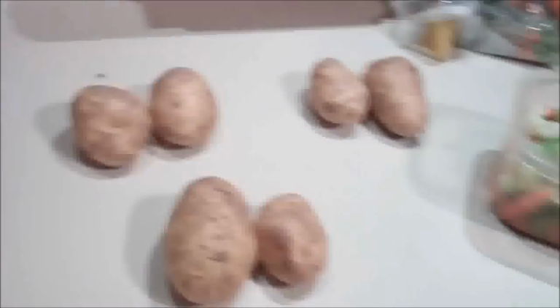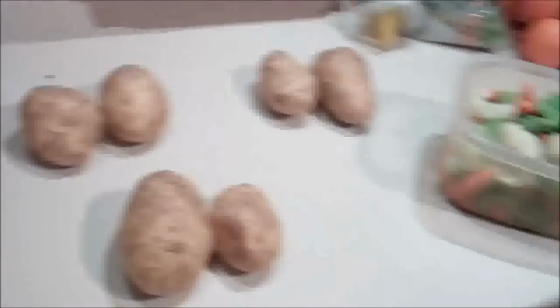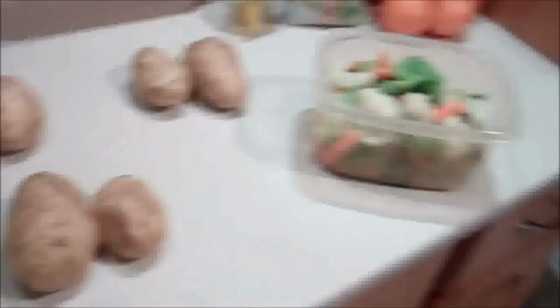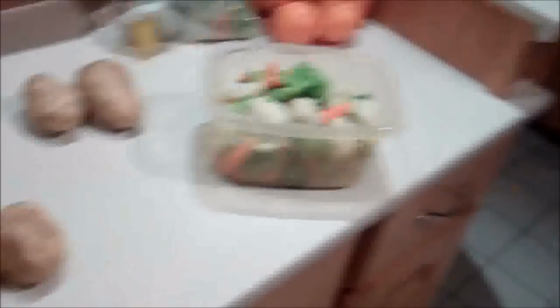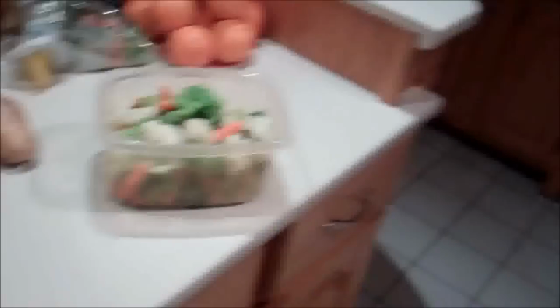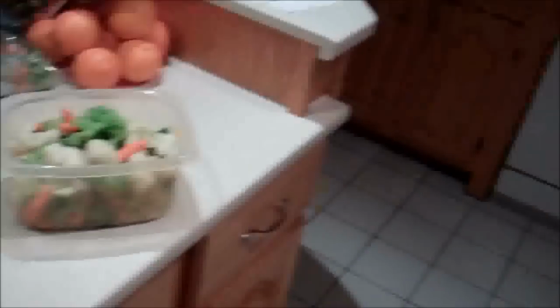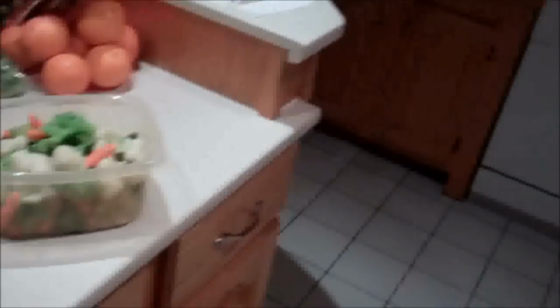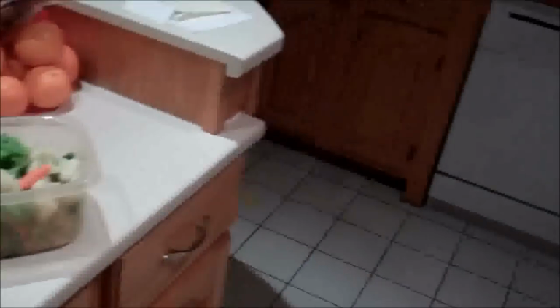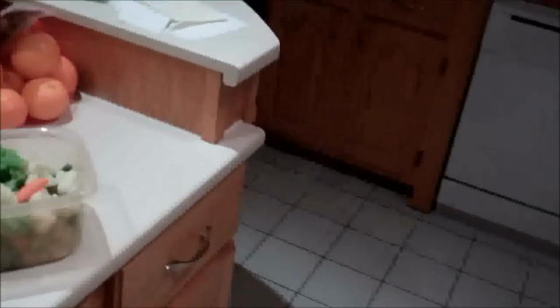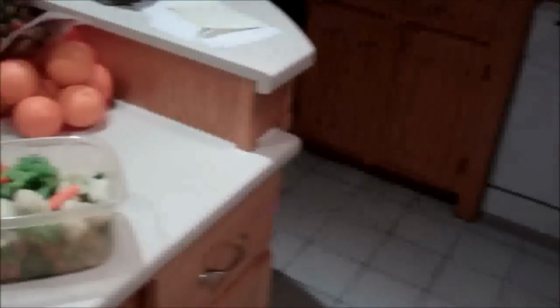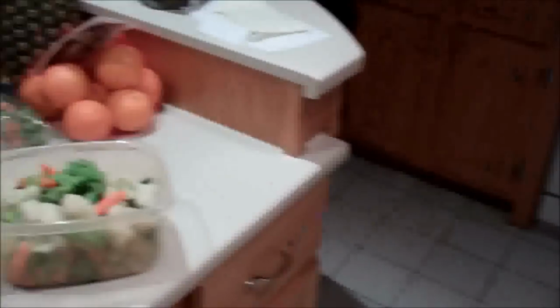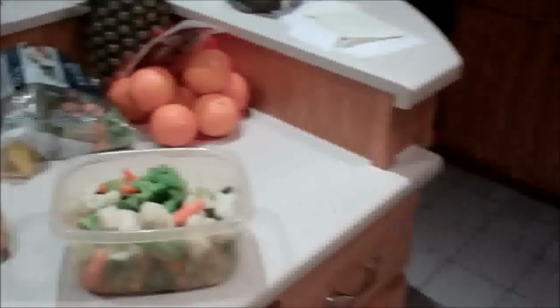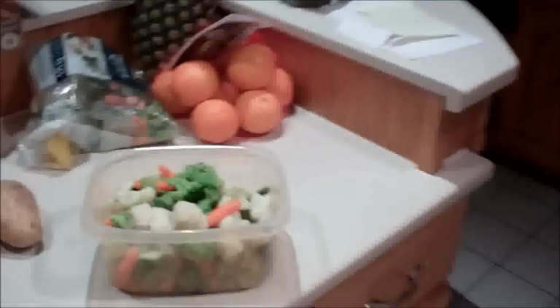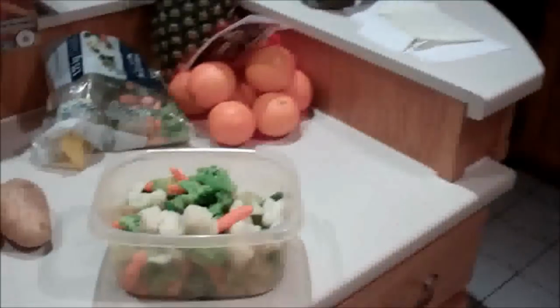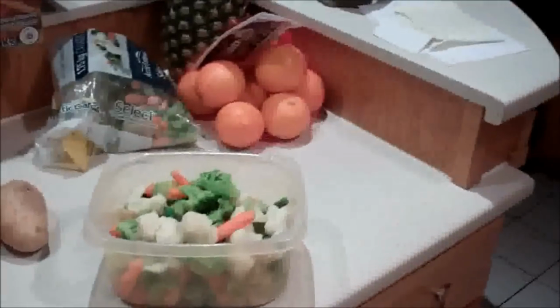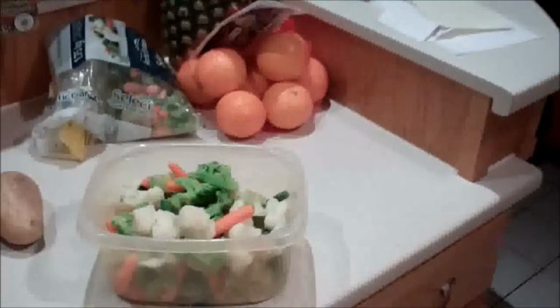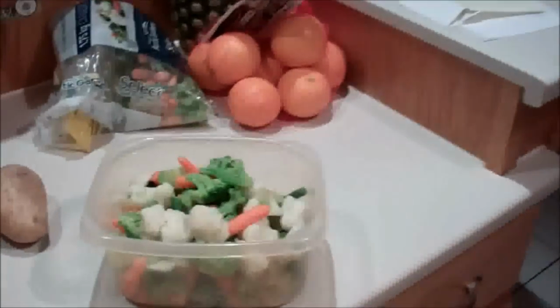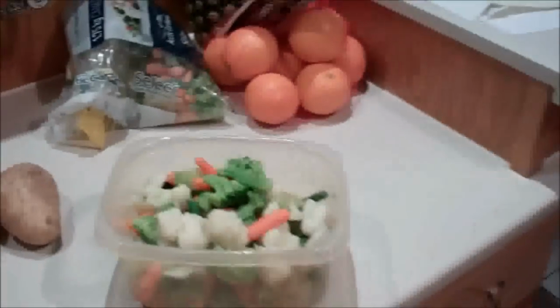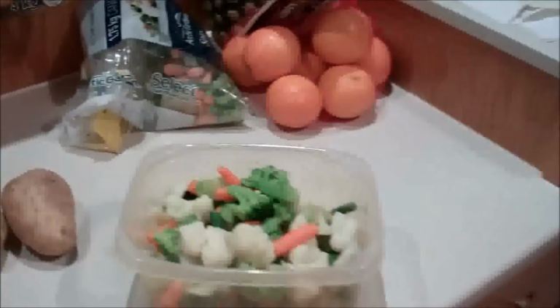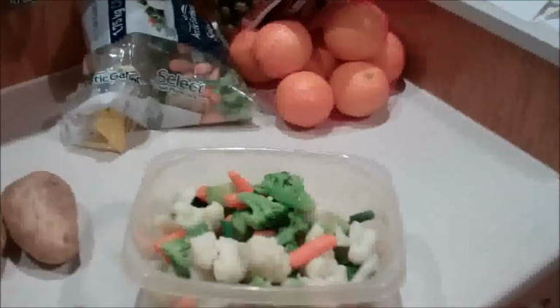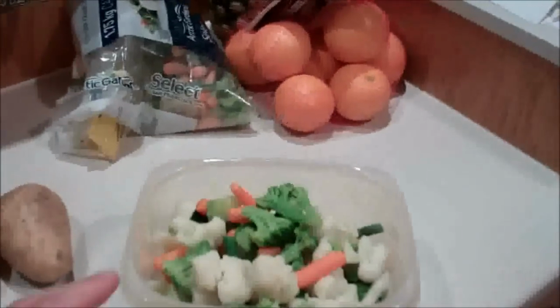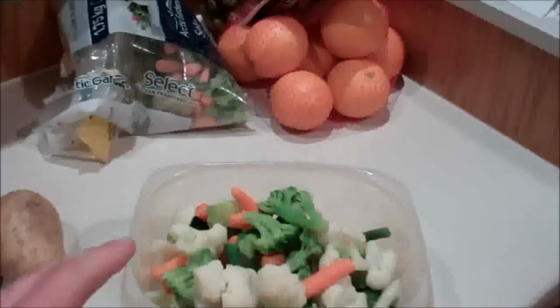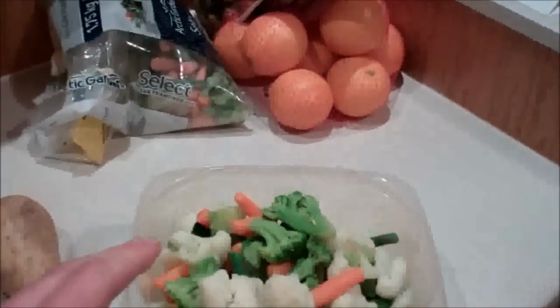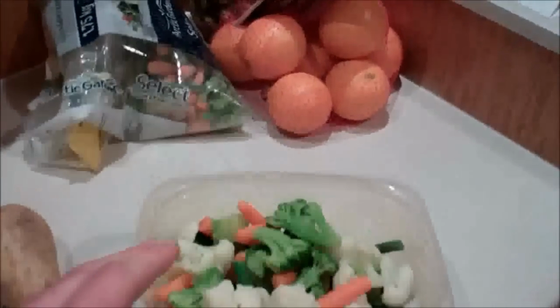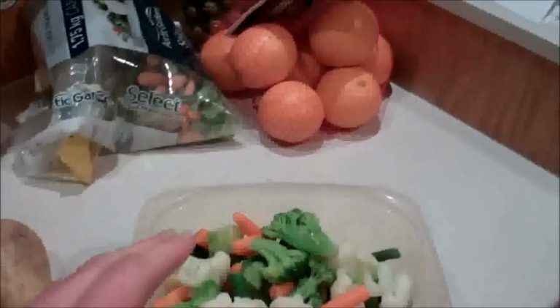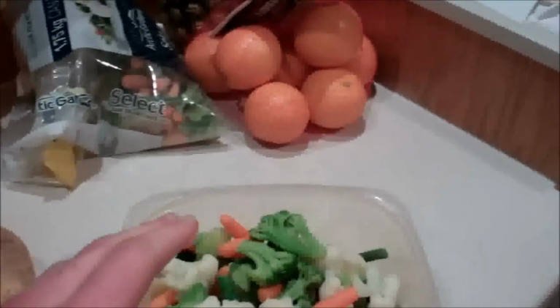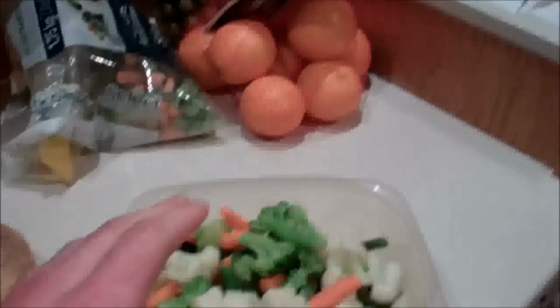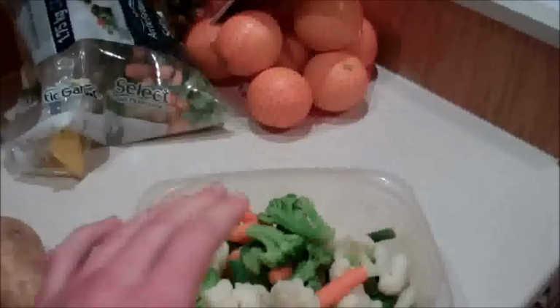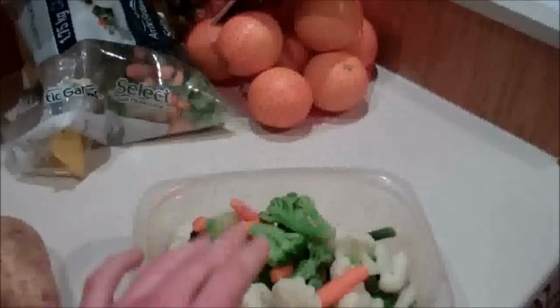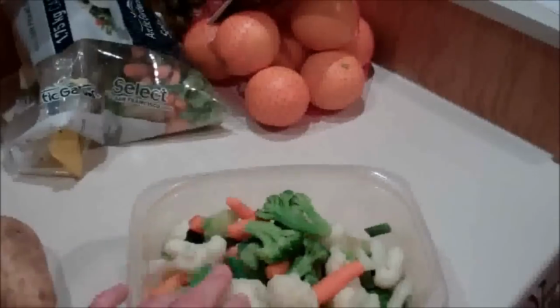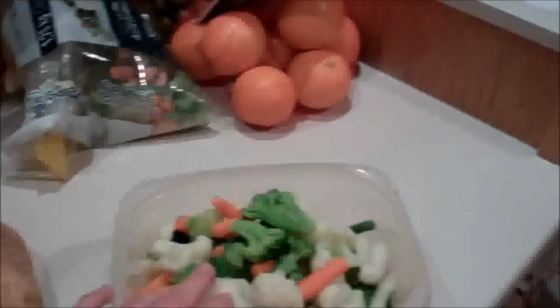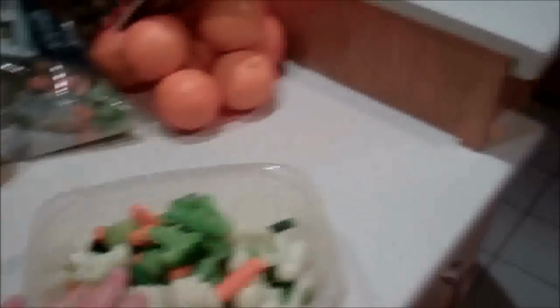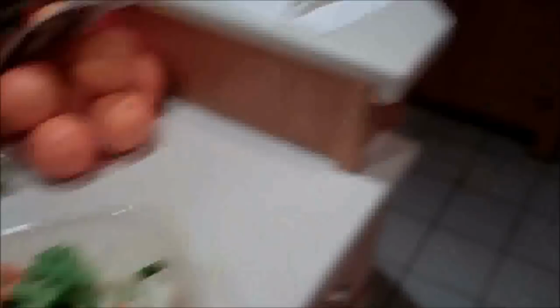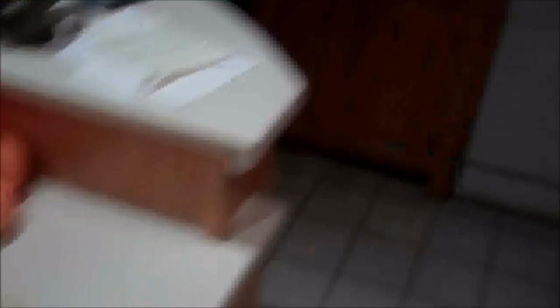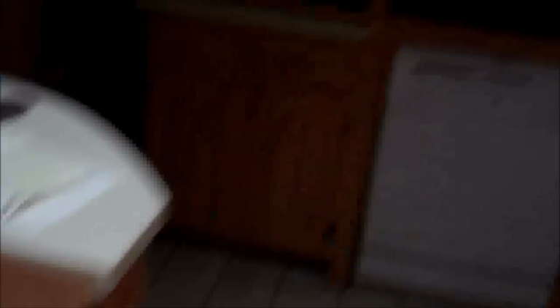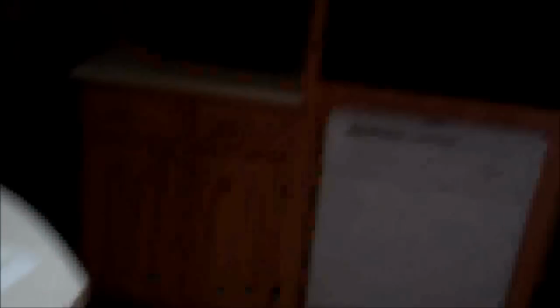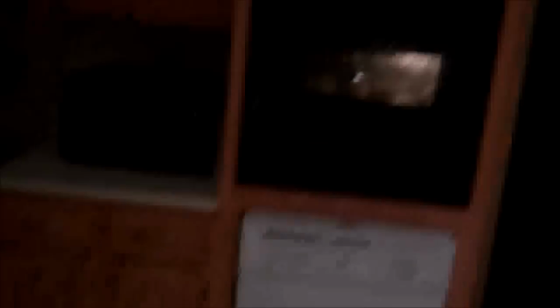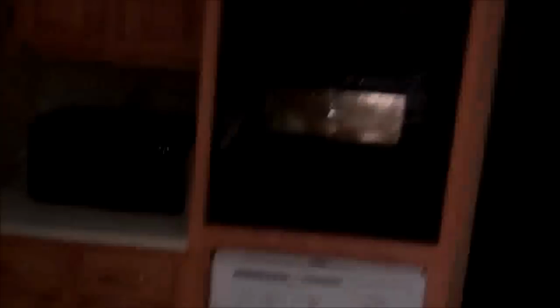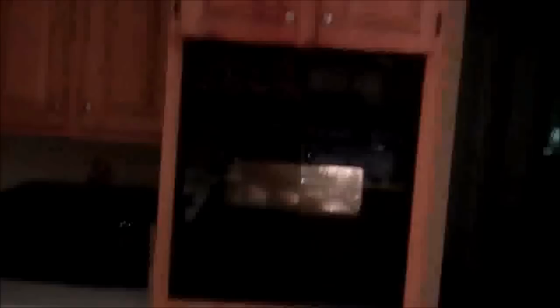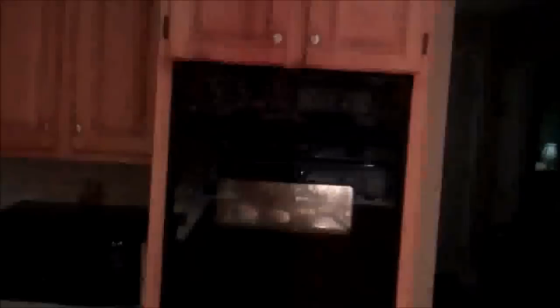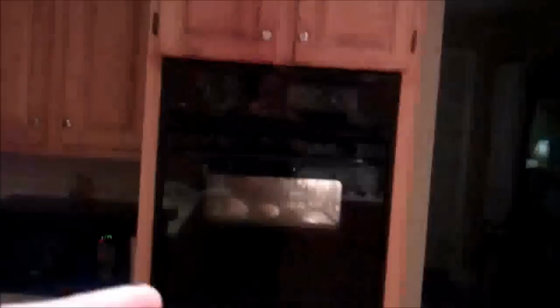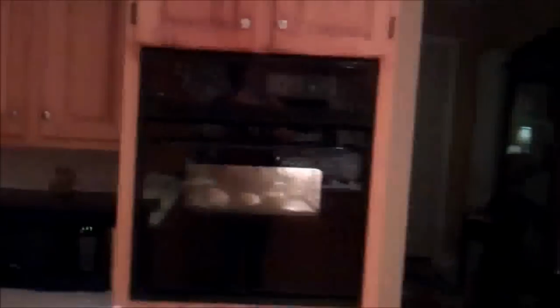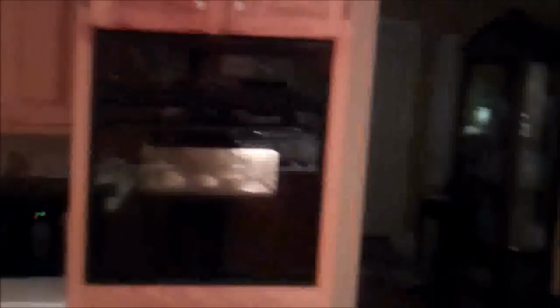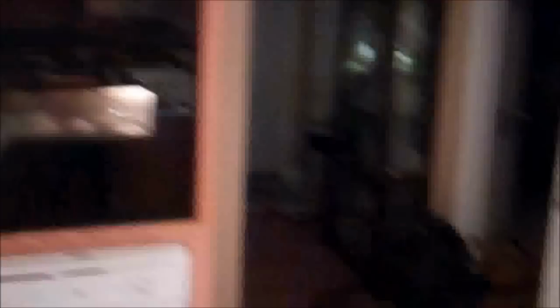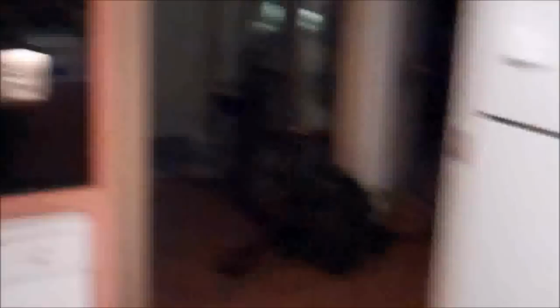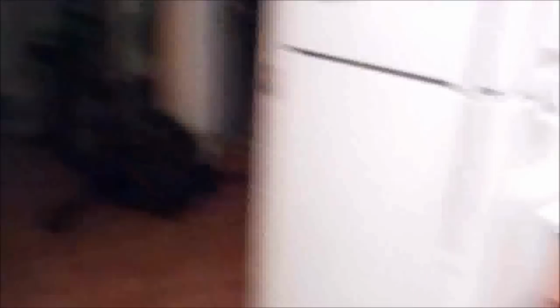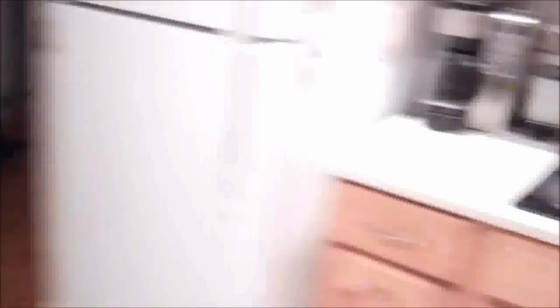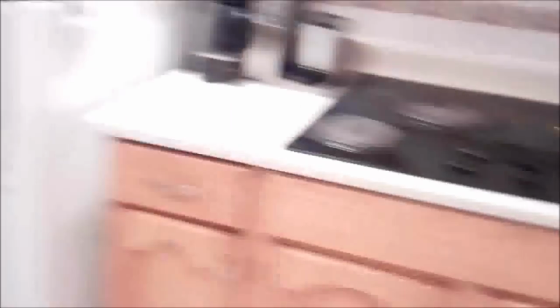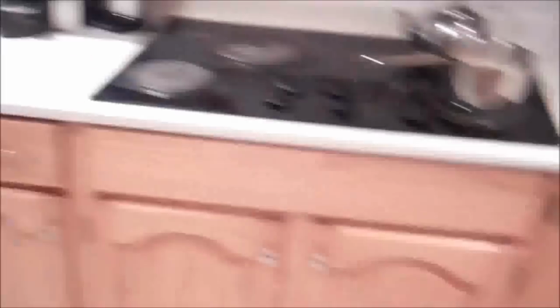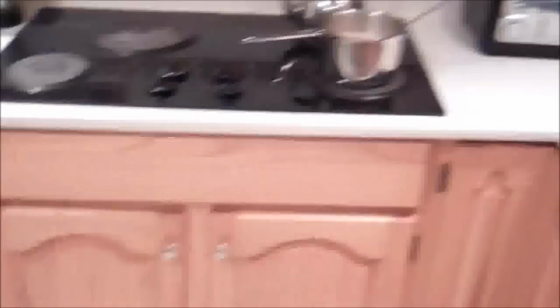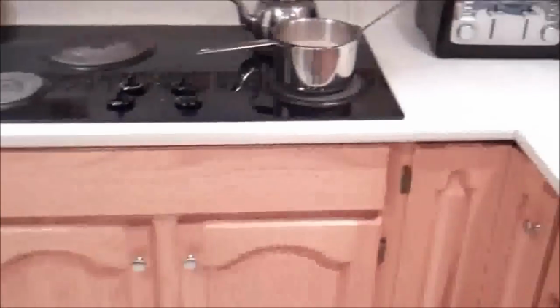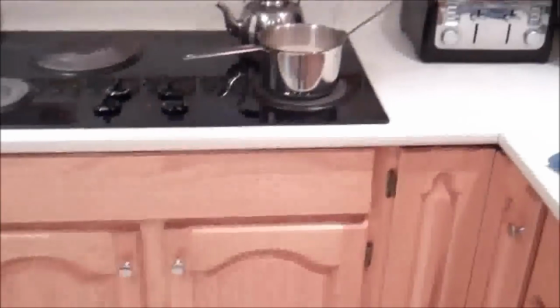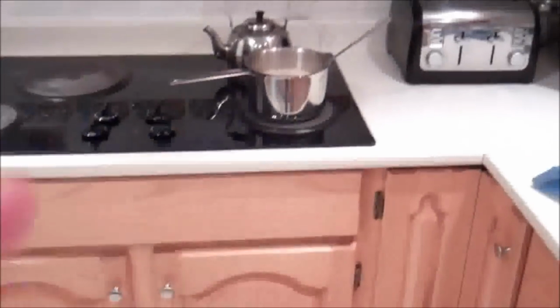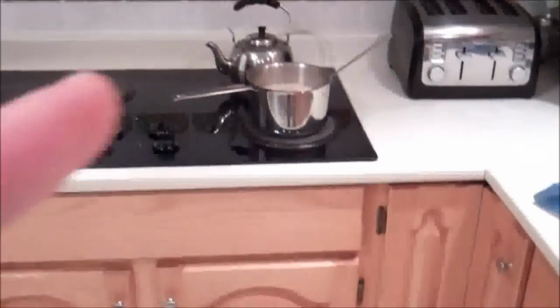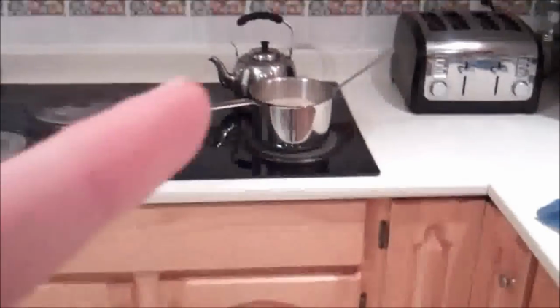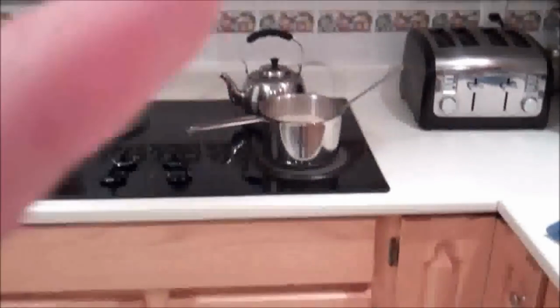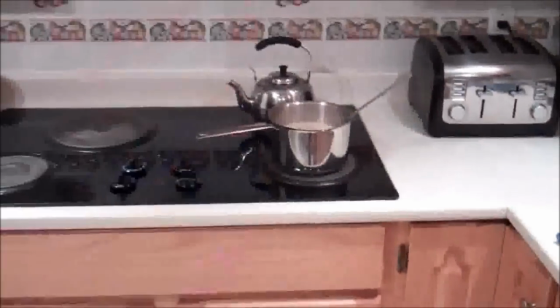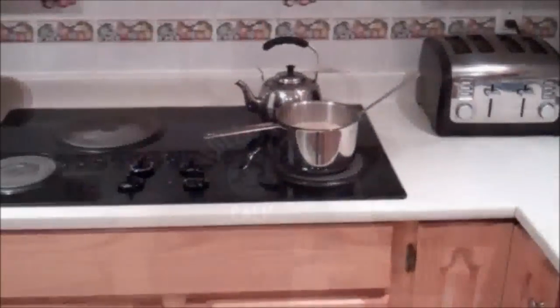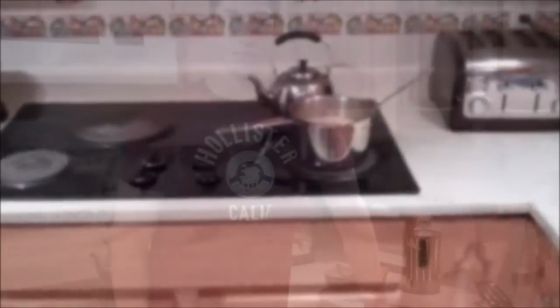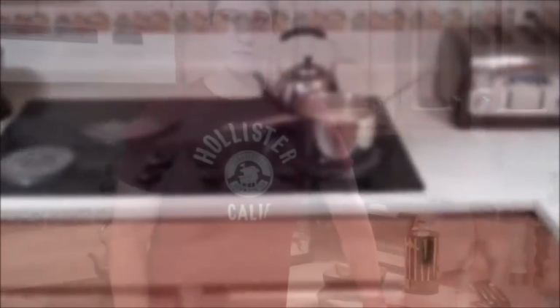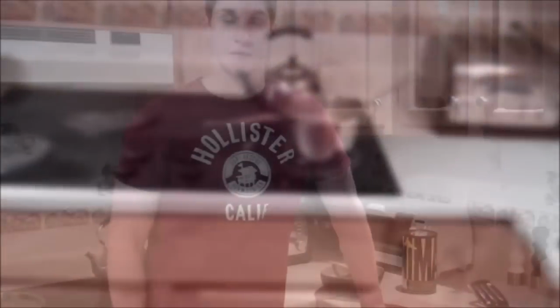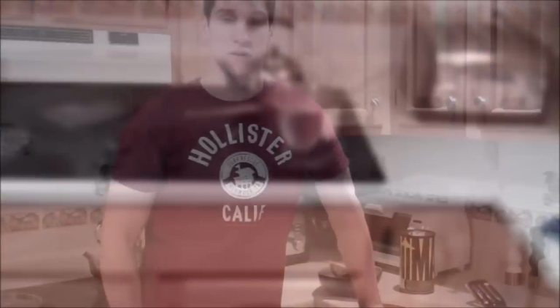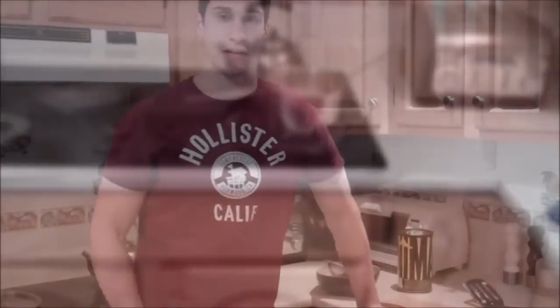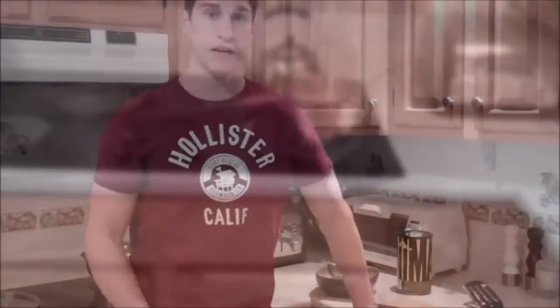The other meal is gonna be veggies, a chicken breast, and then a cup of brown rice.